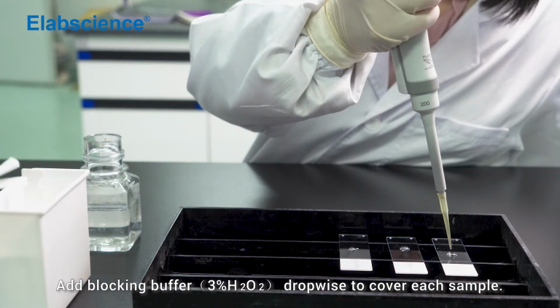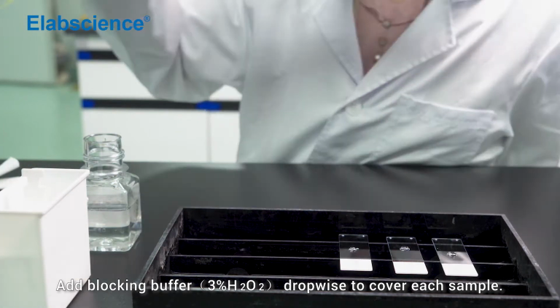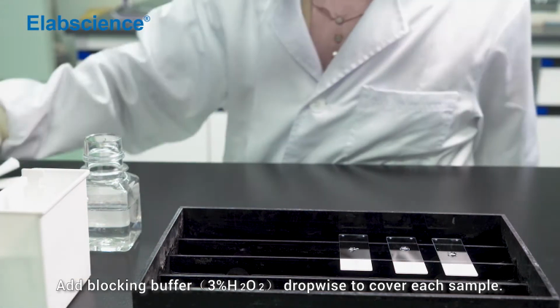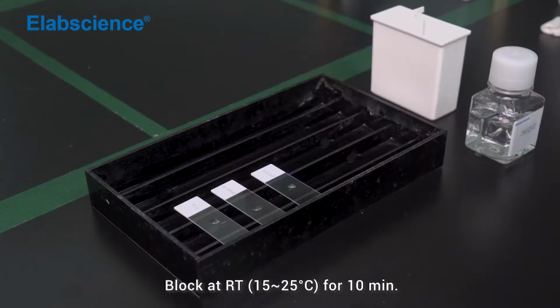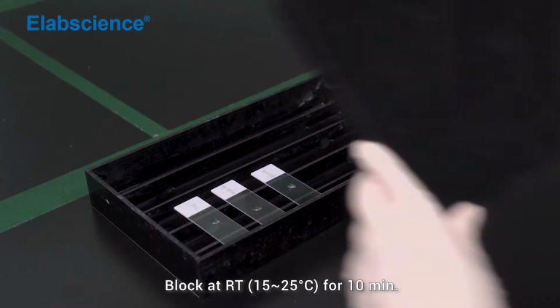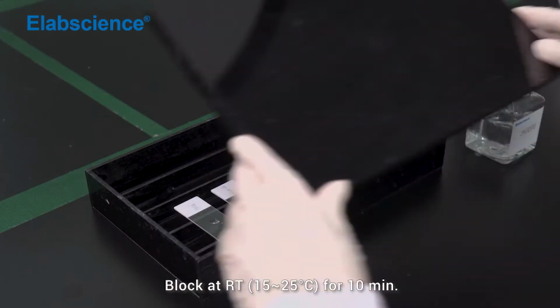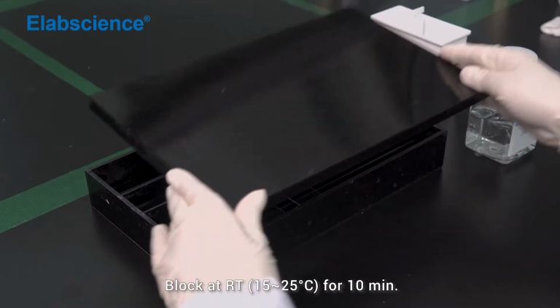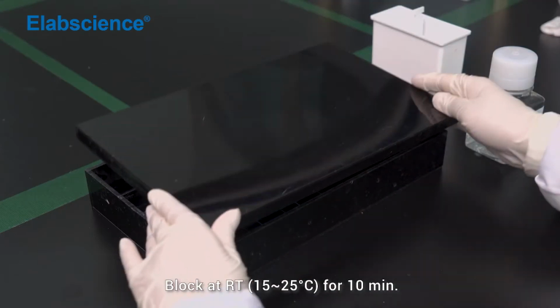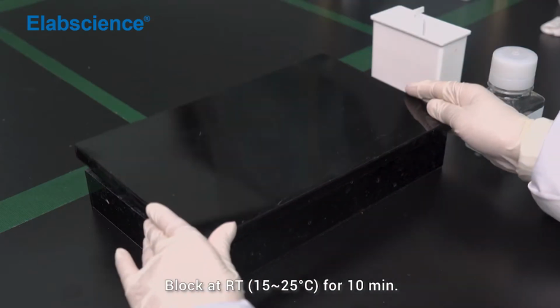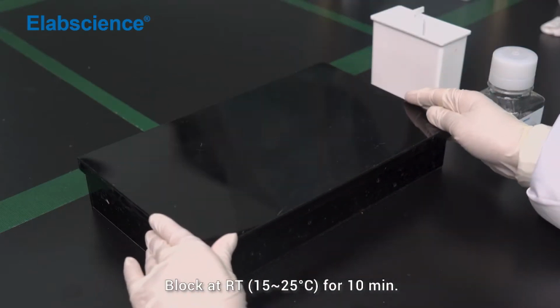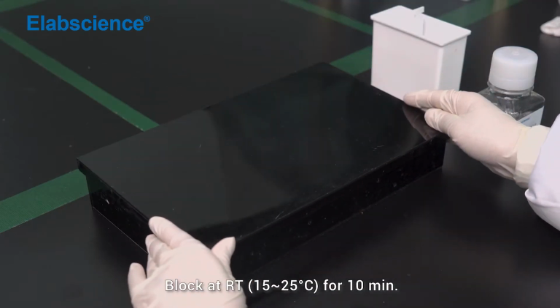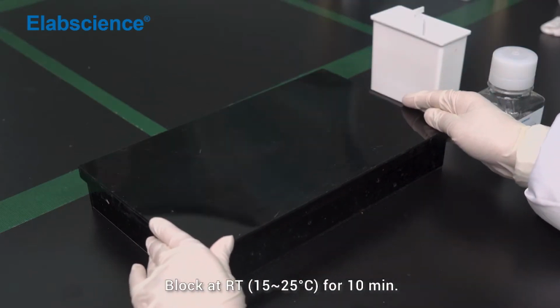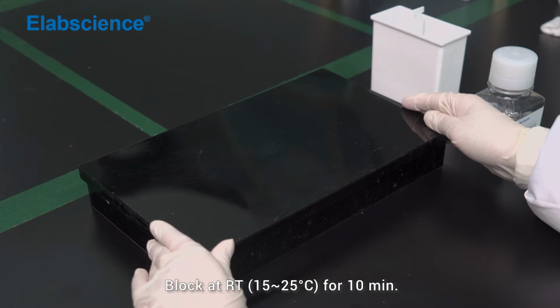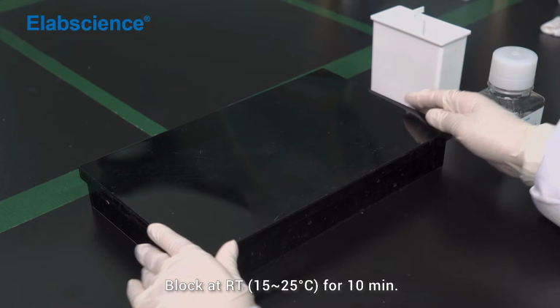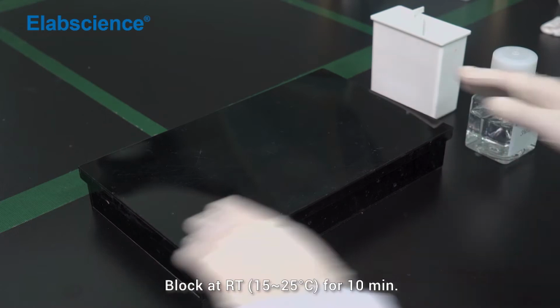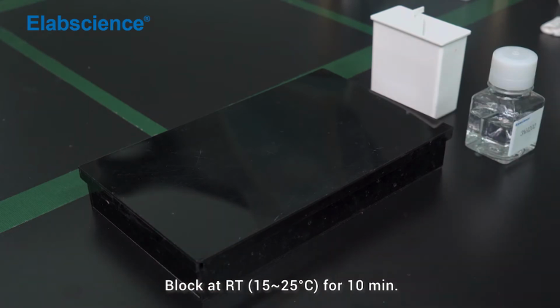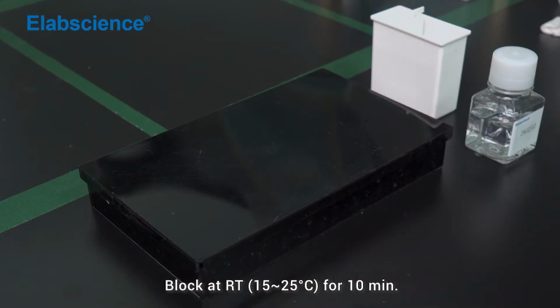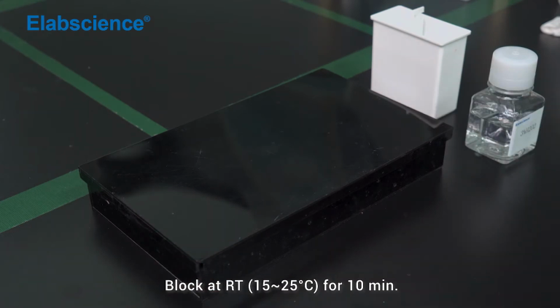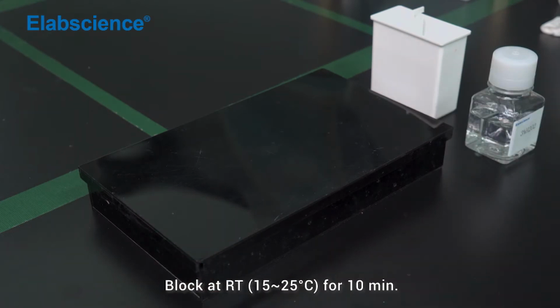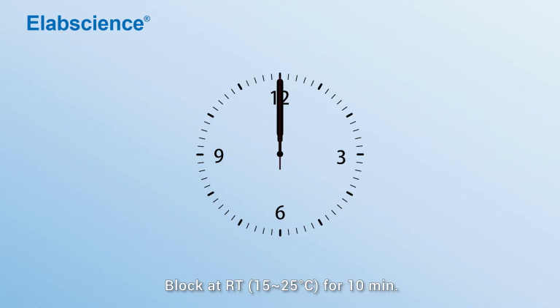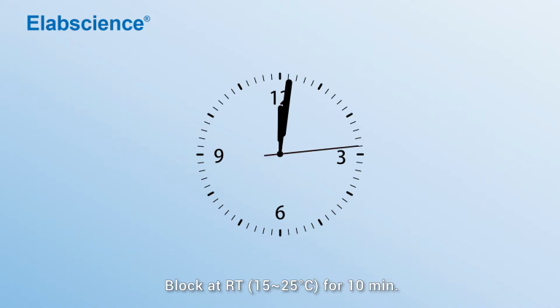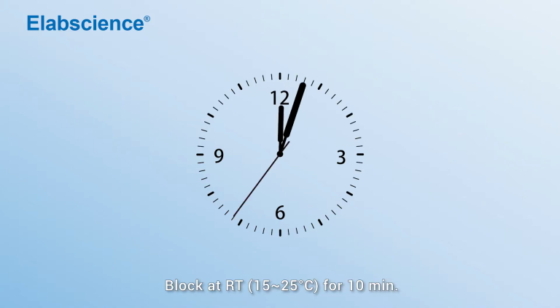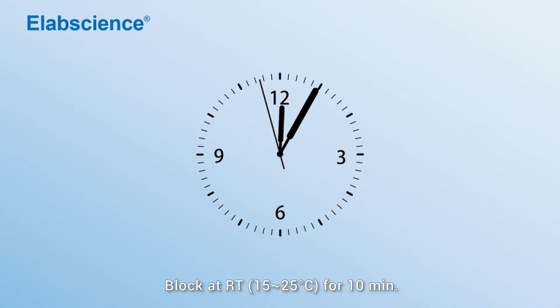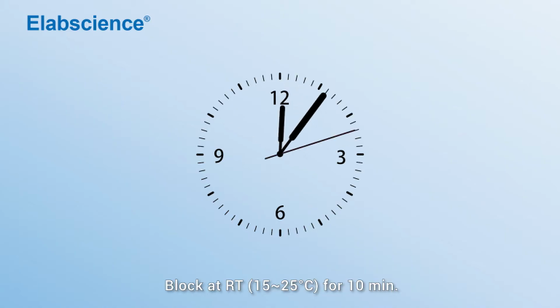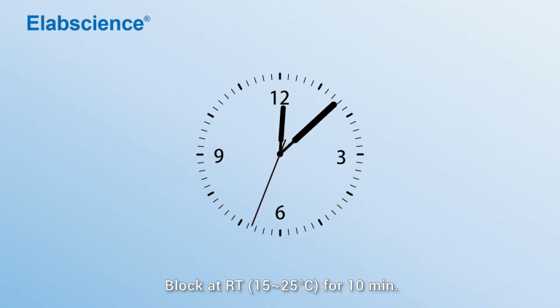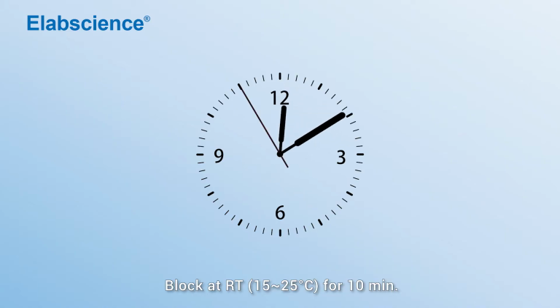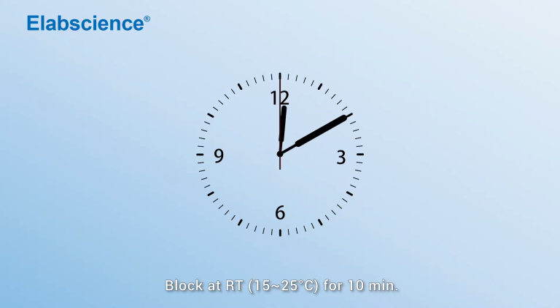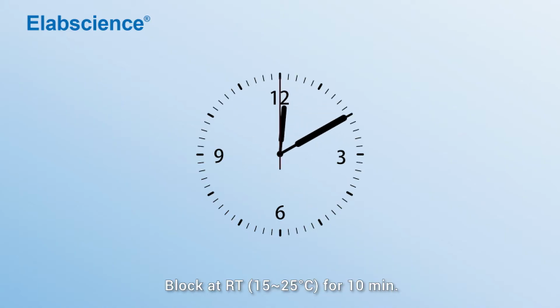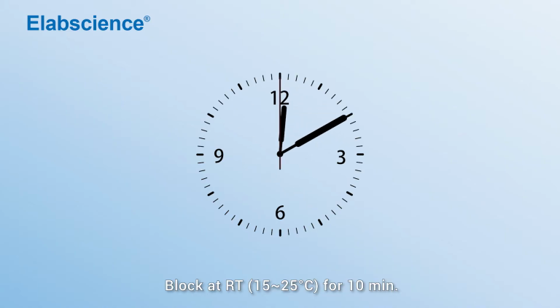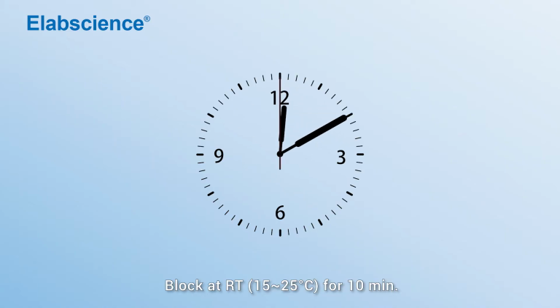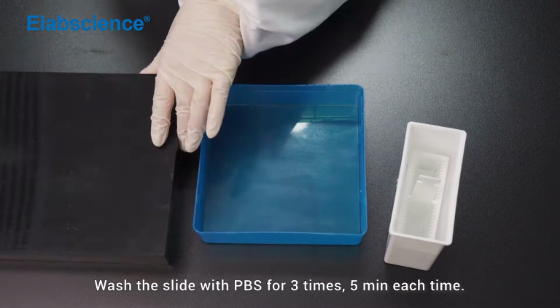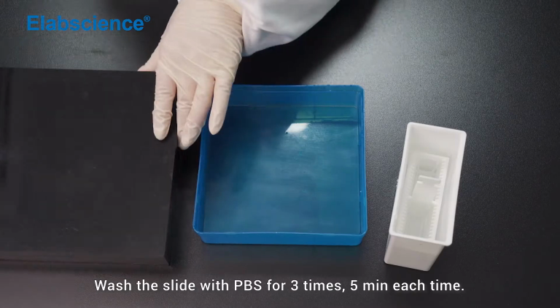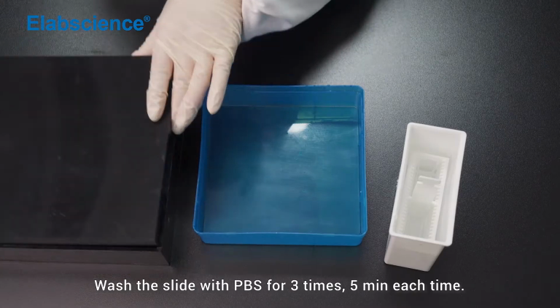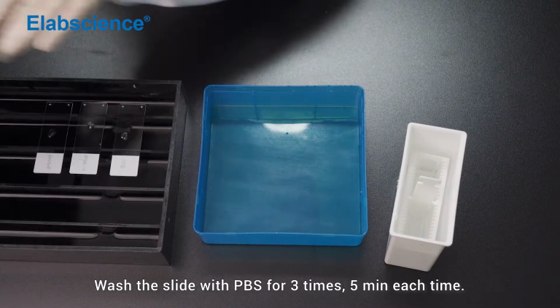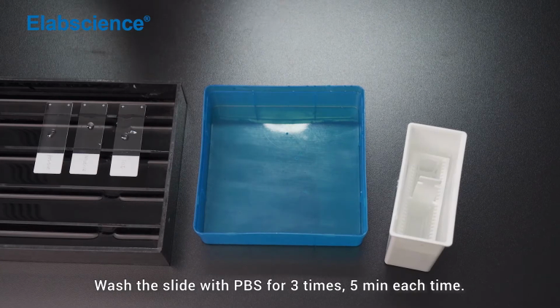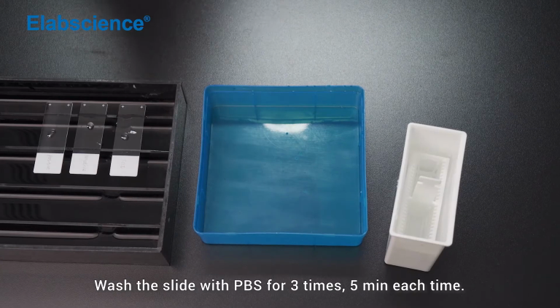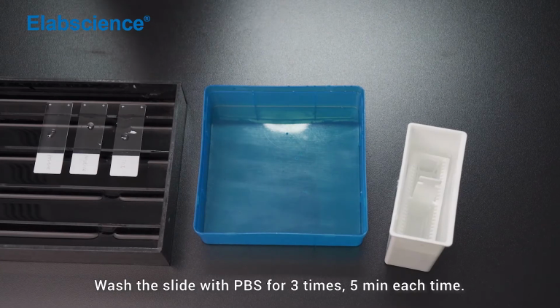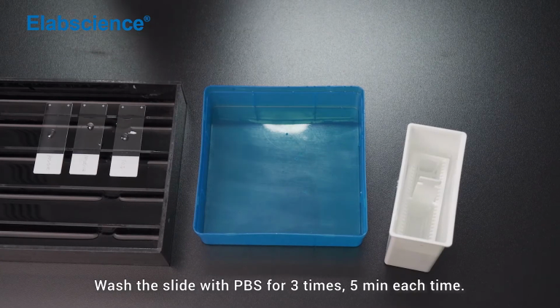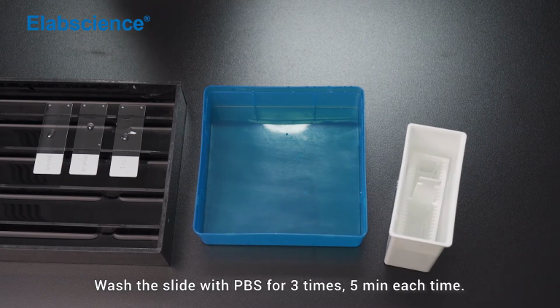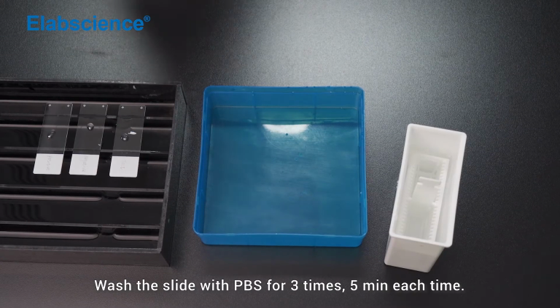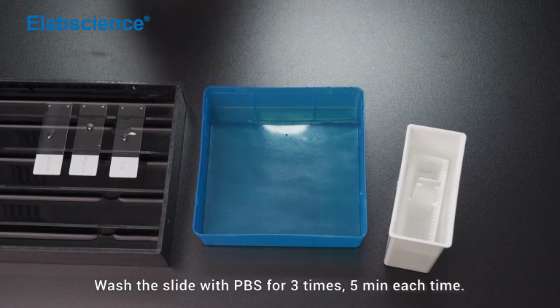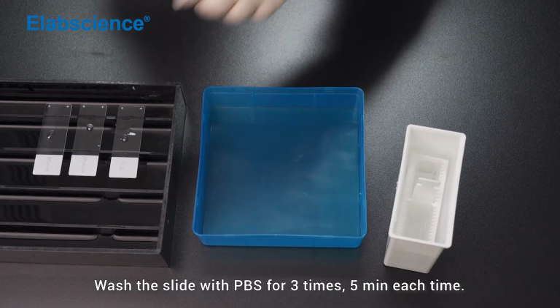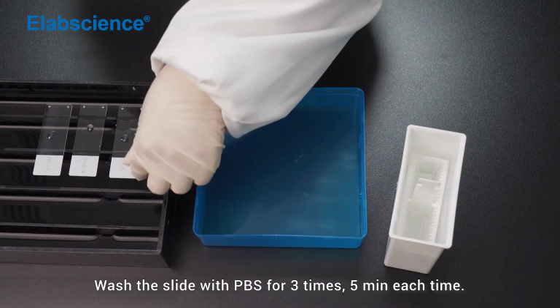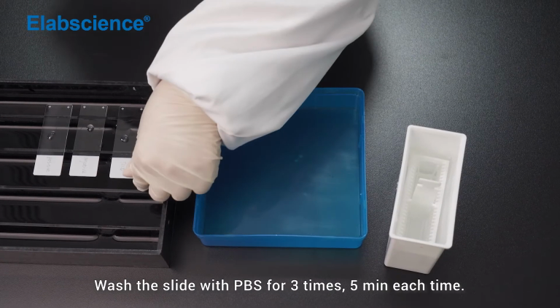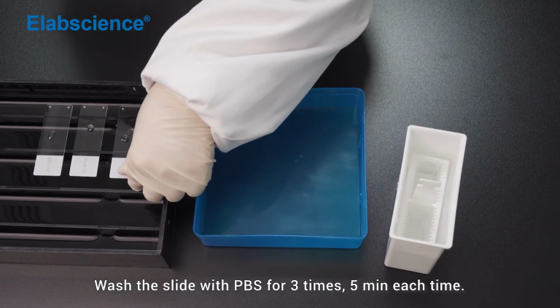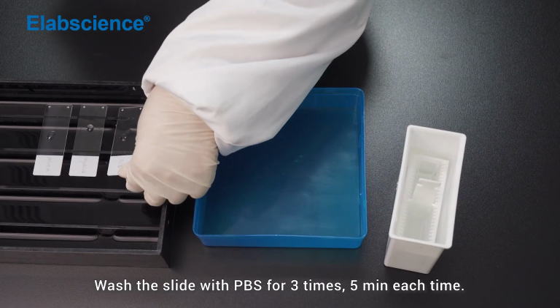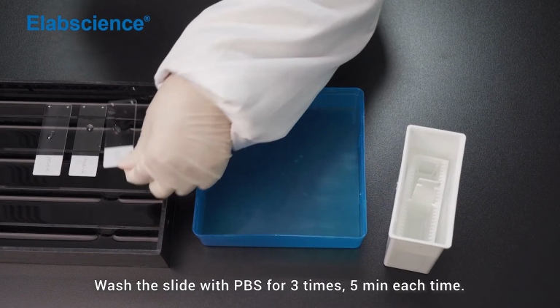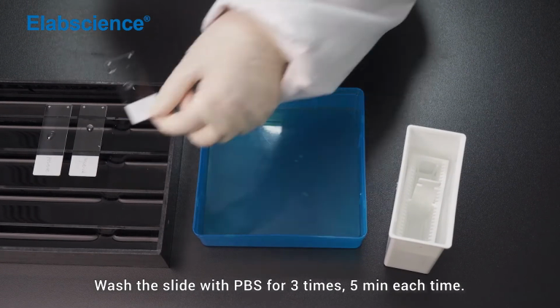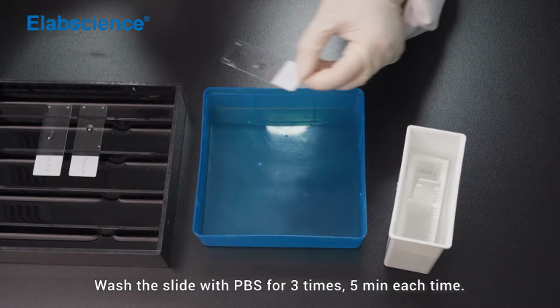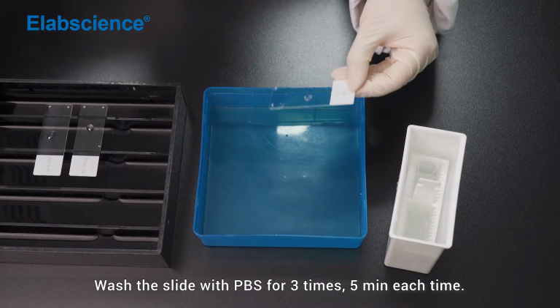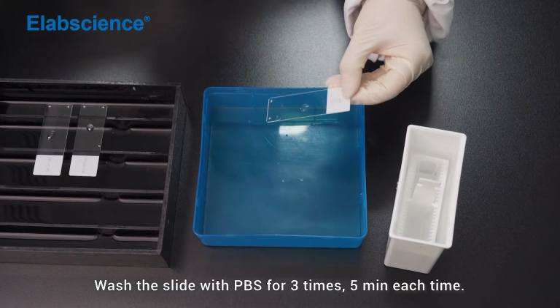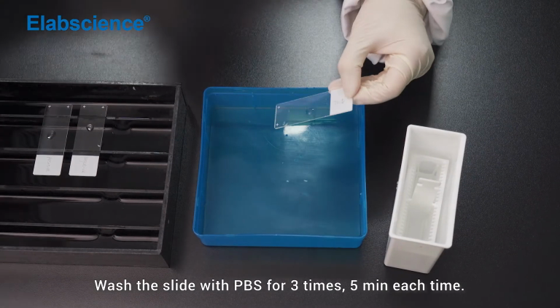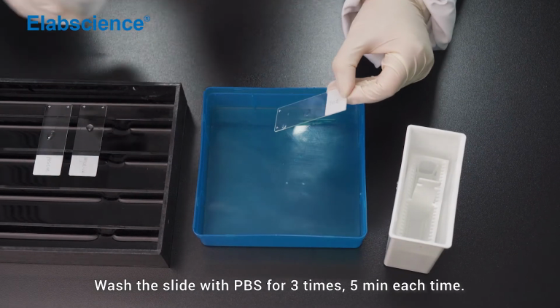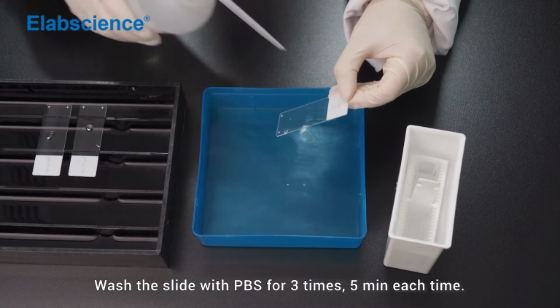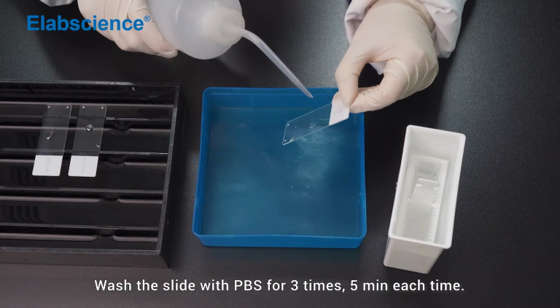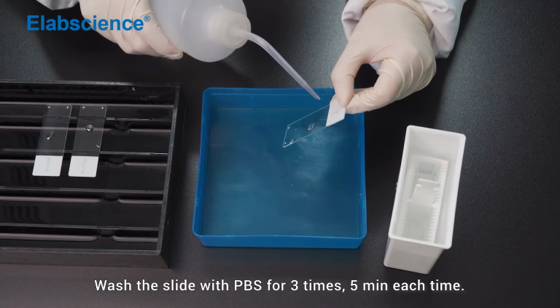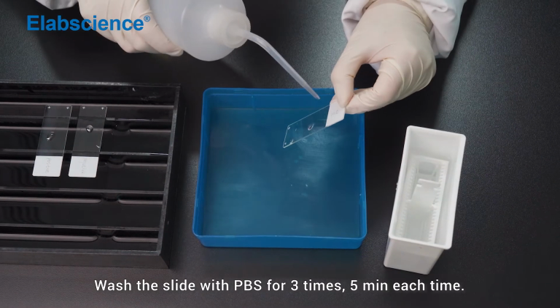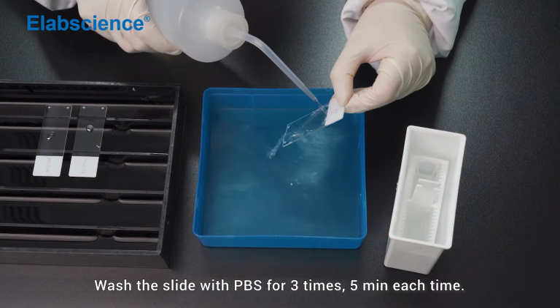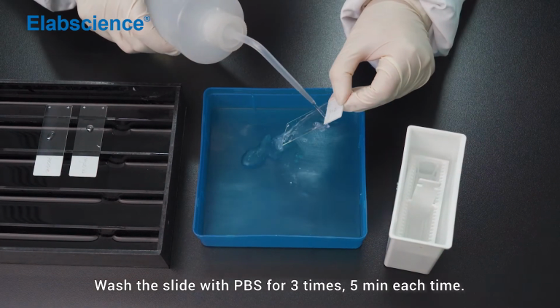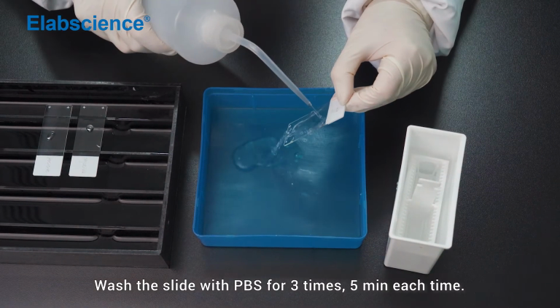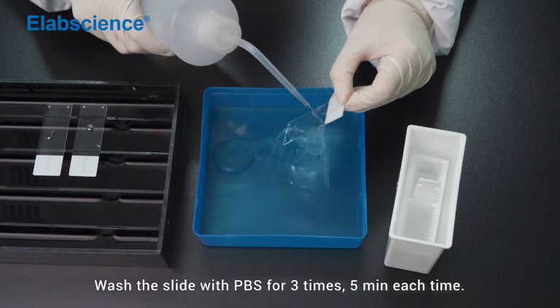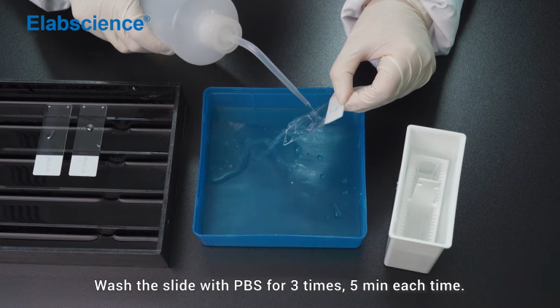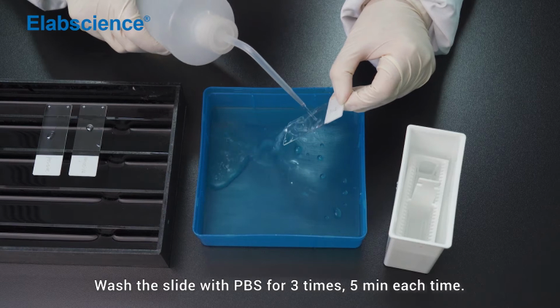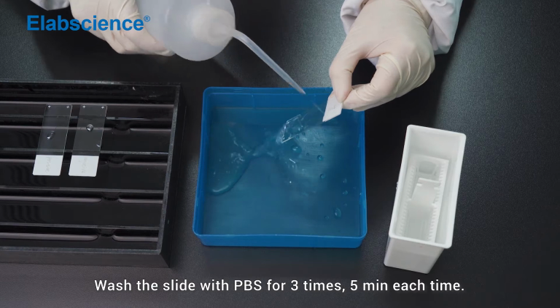Block at room temperature for 10 minutes. Wash the slide with PBS for 3 times, 5 minutes each time.